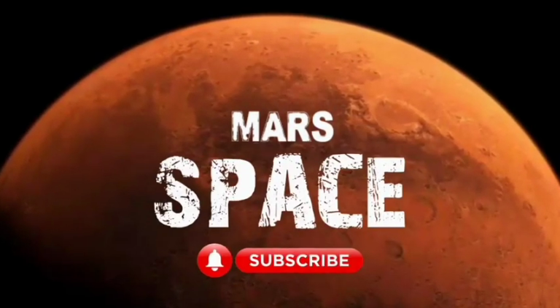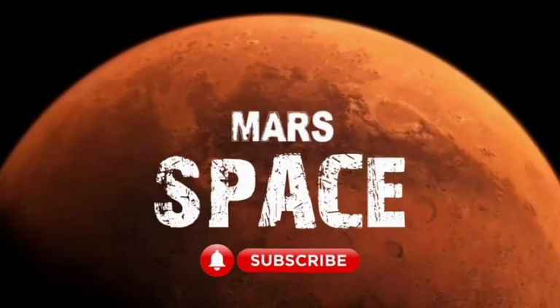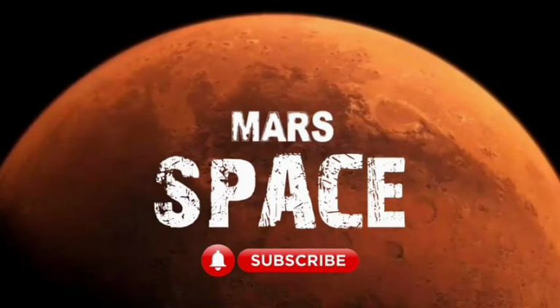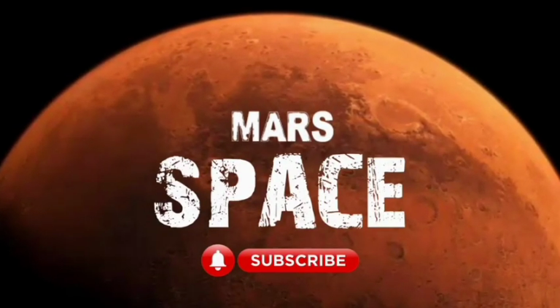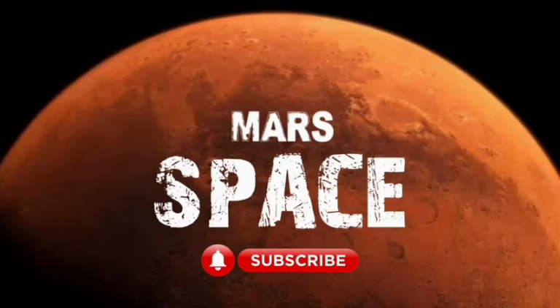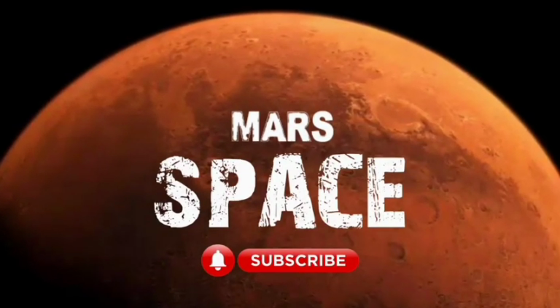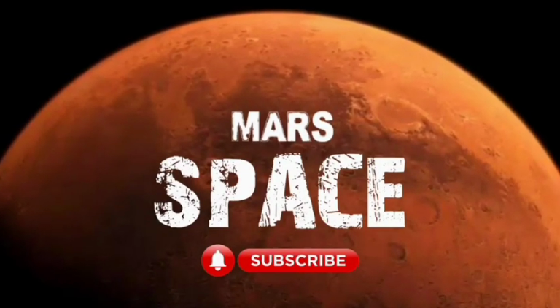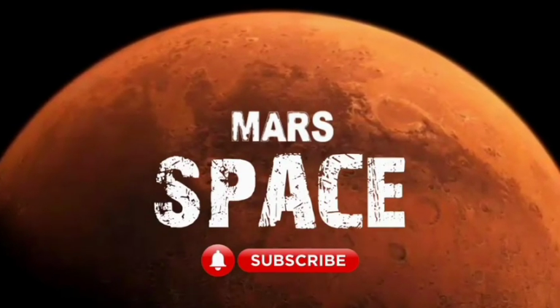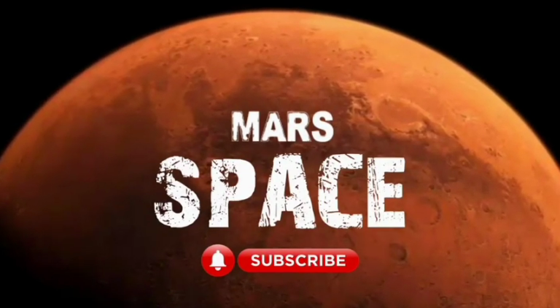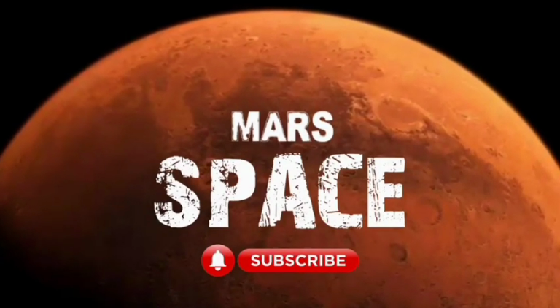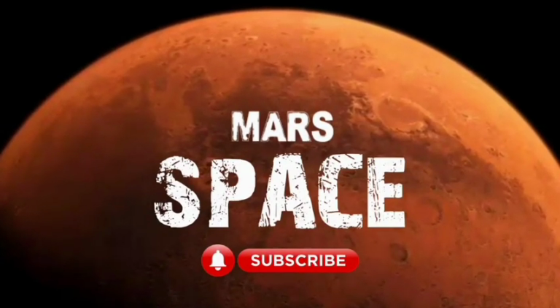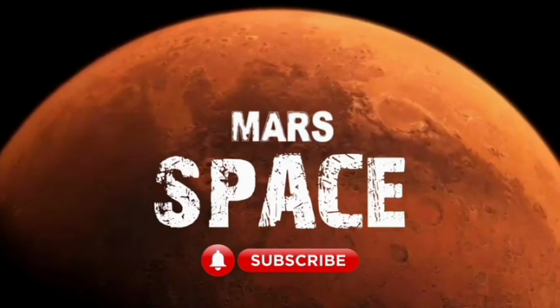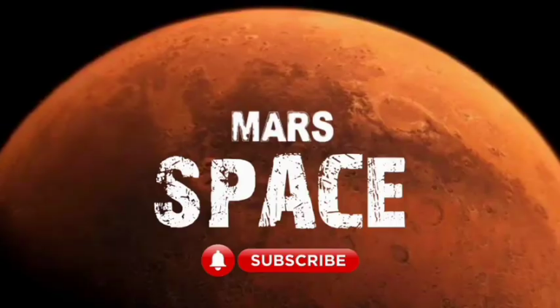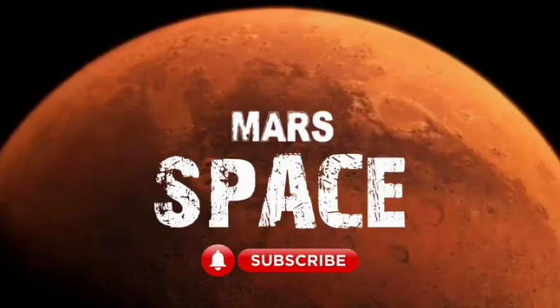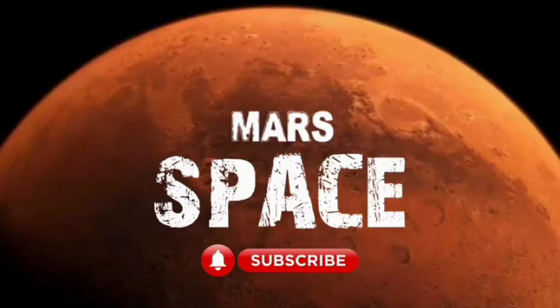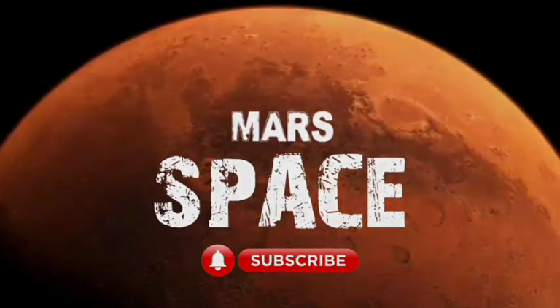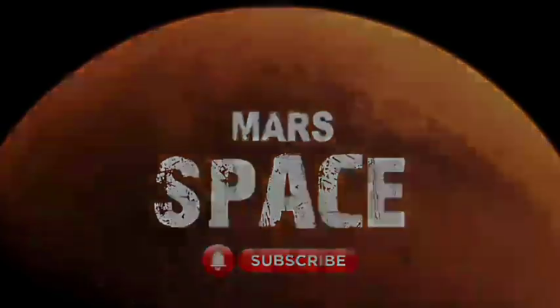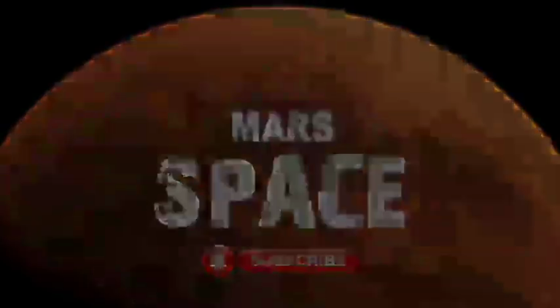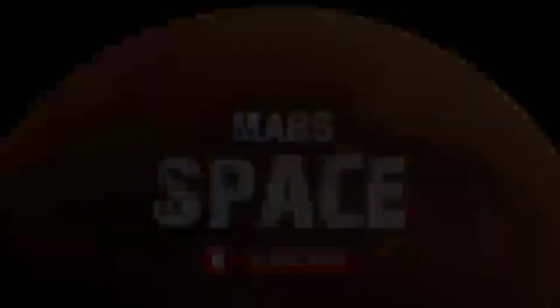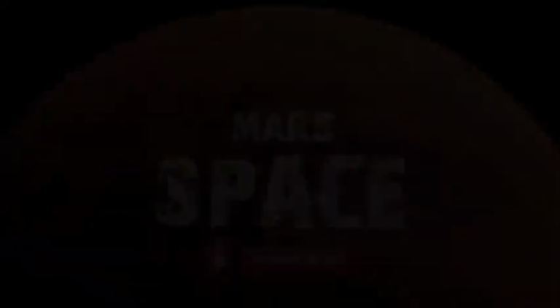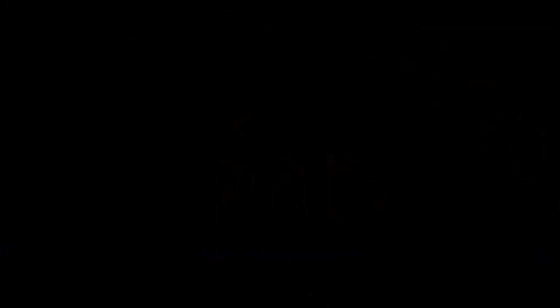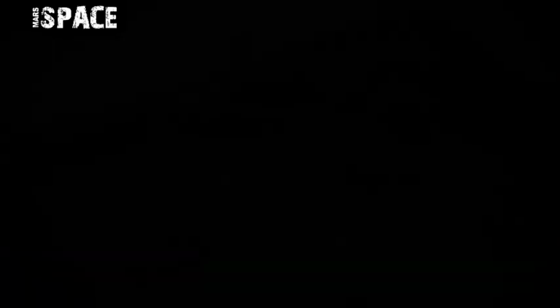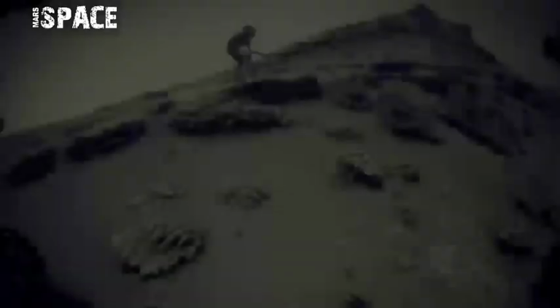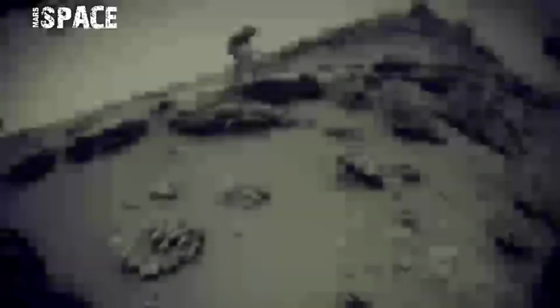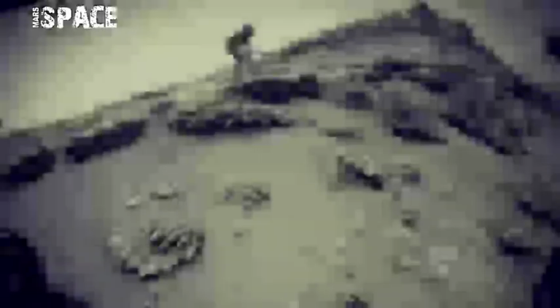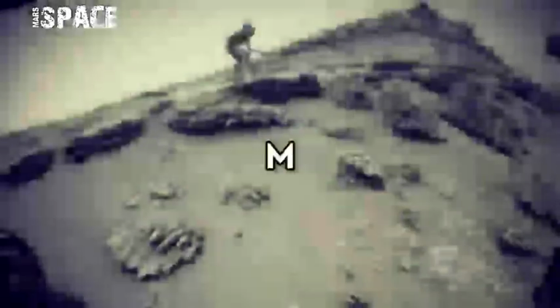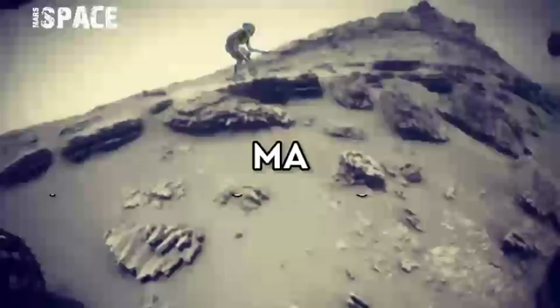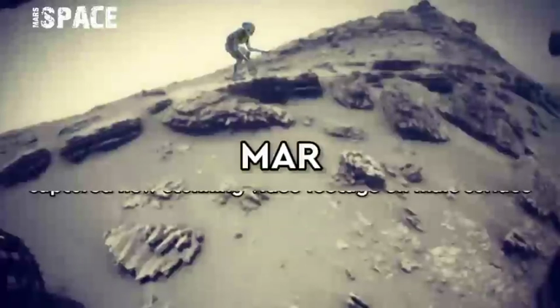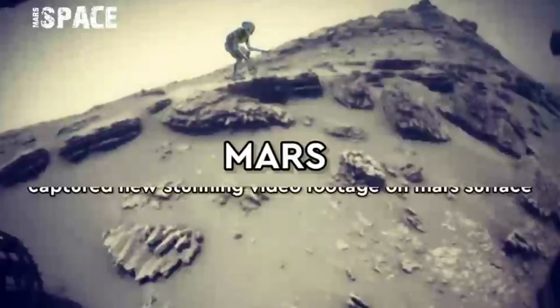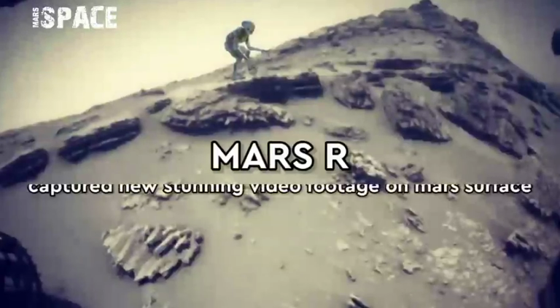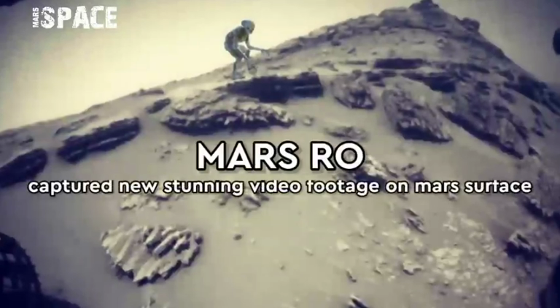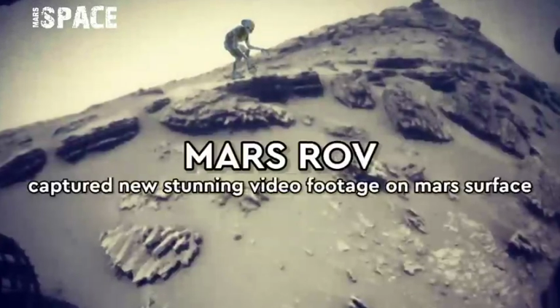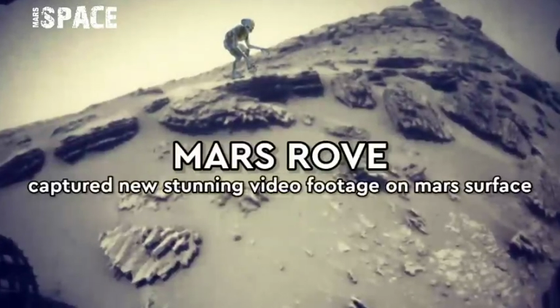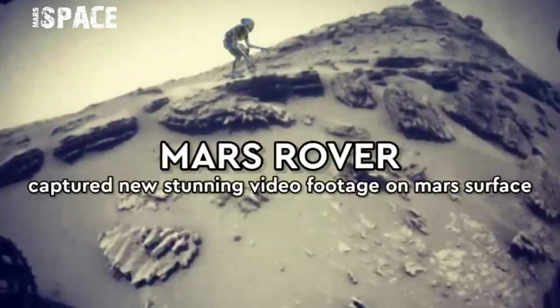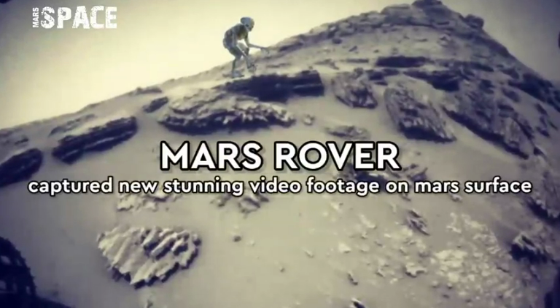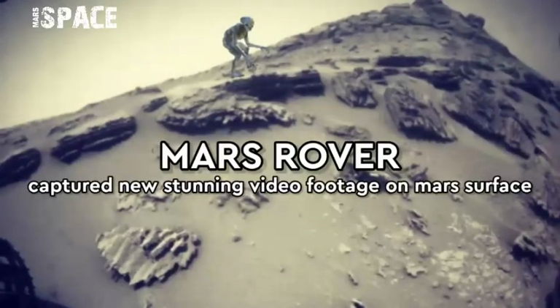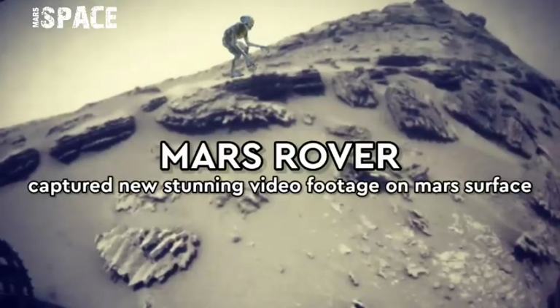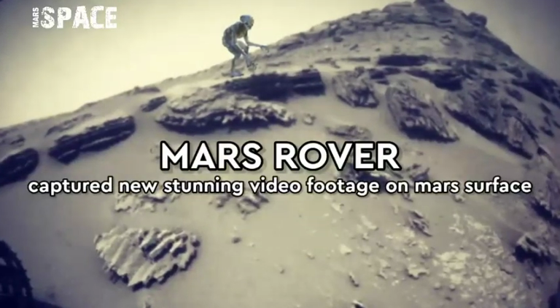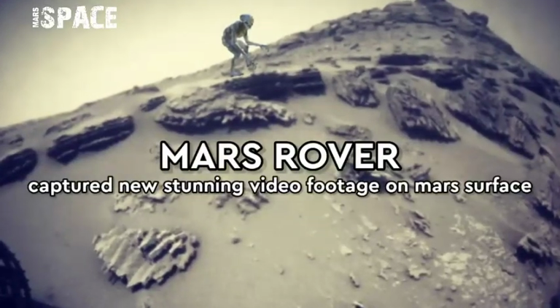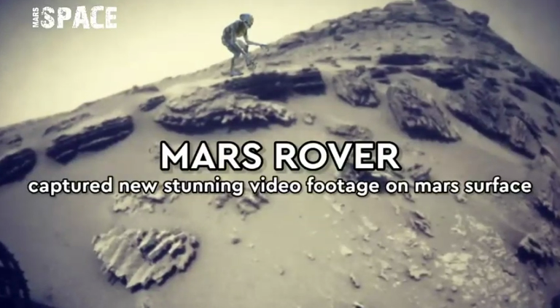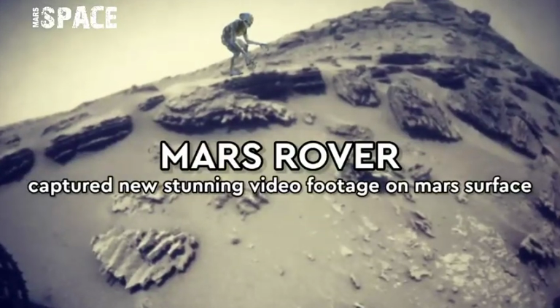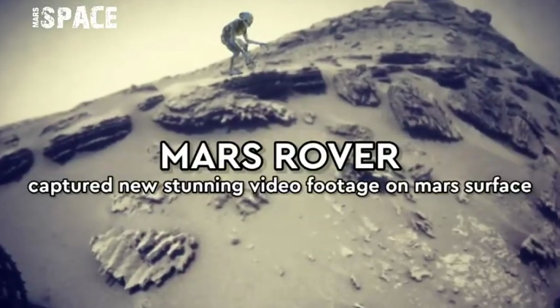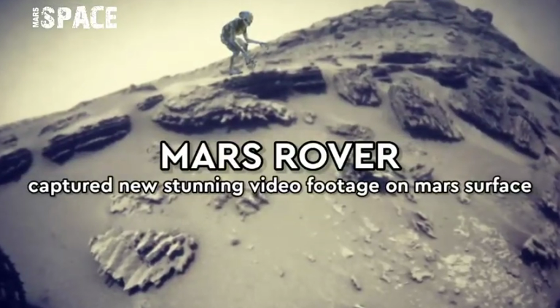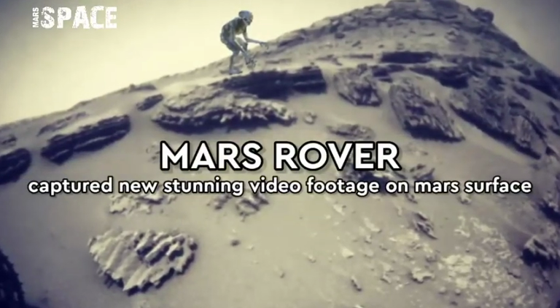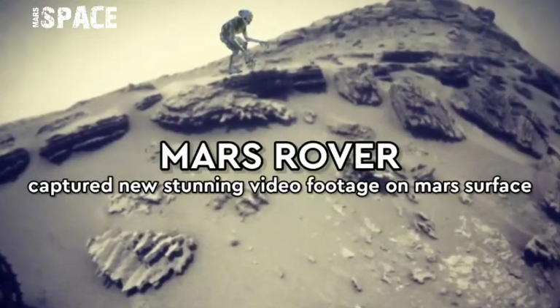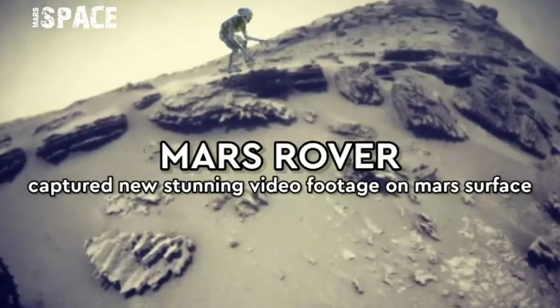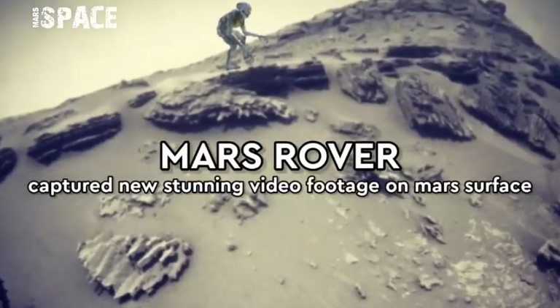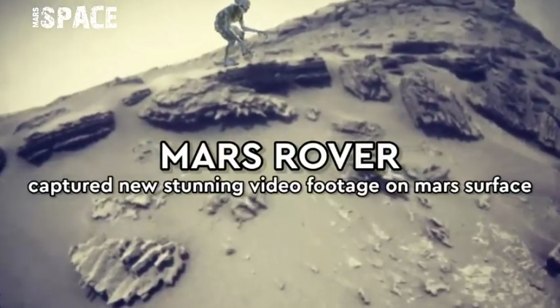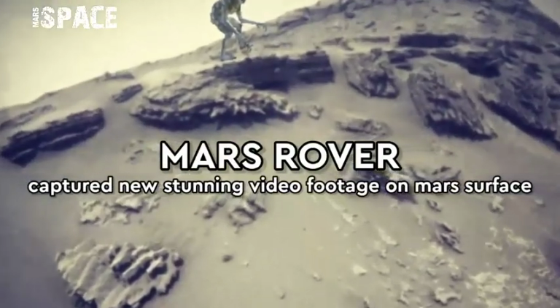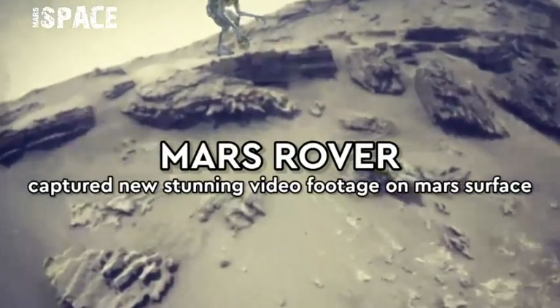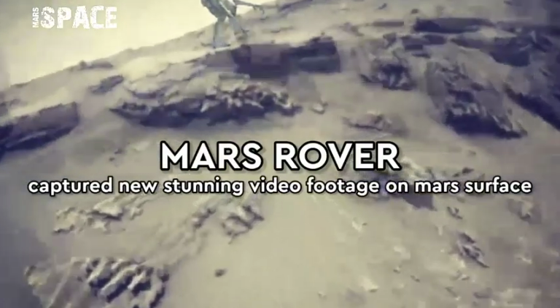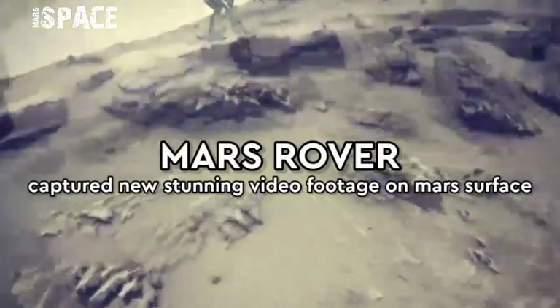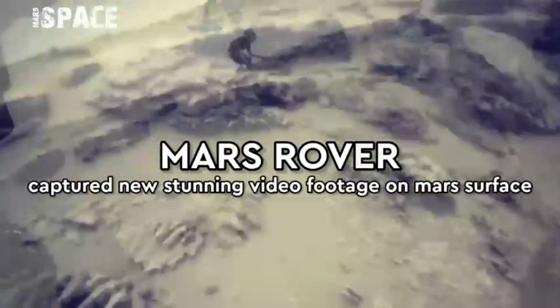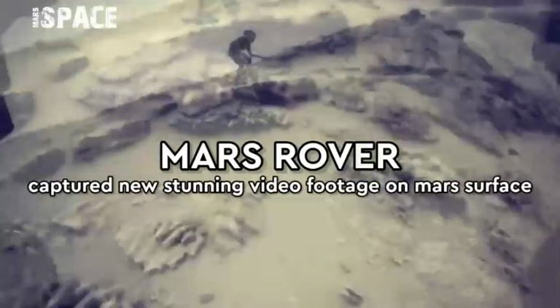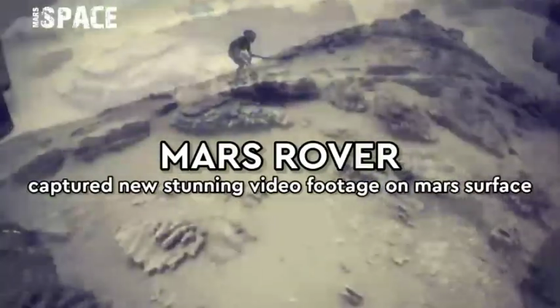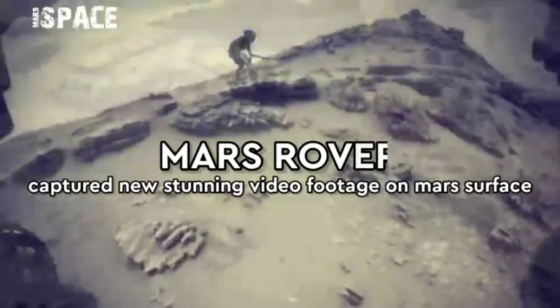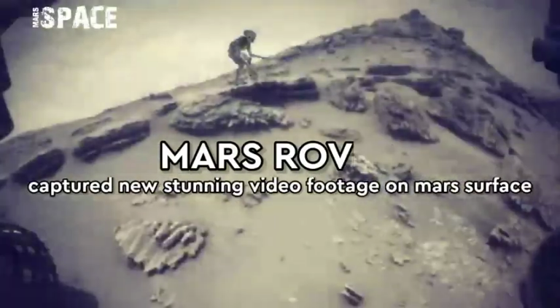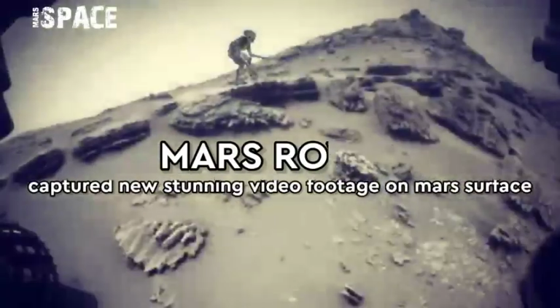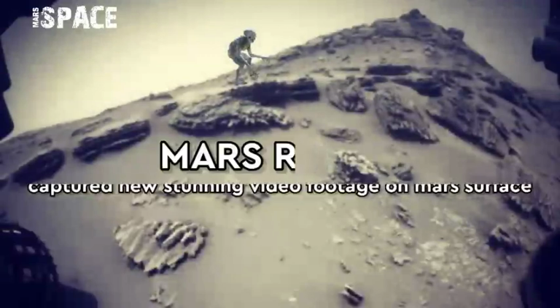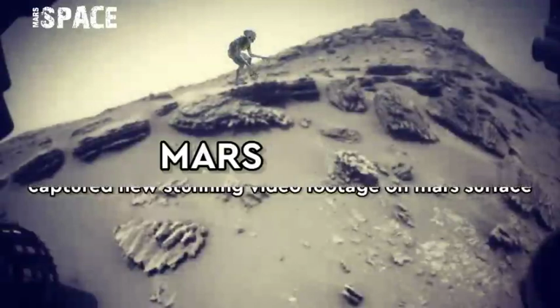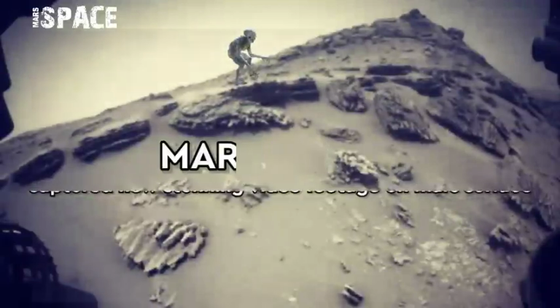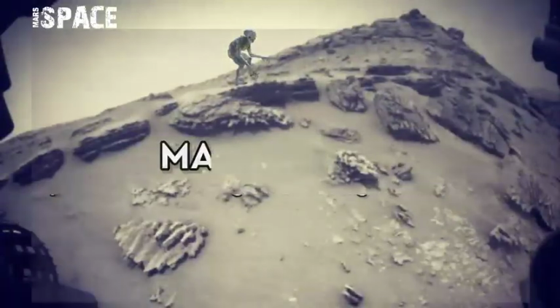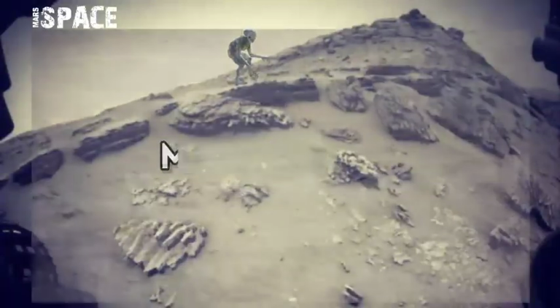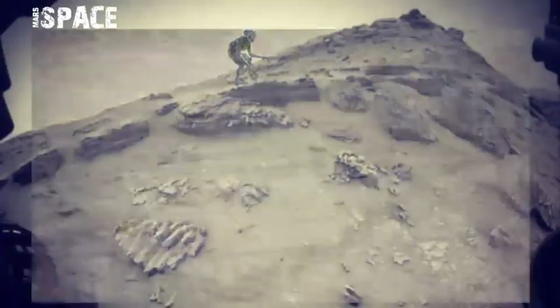Hello everyone, welcome back to our YouTube channel Mars Space. If you are new, hit the thumbs up and please watch the full video.